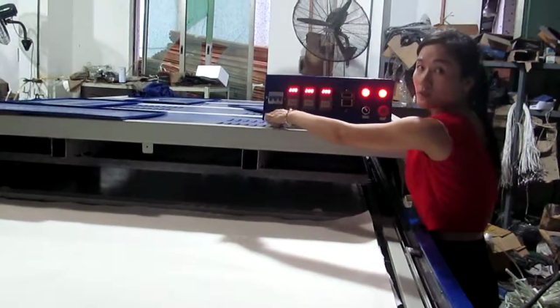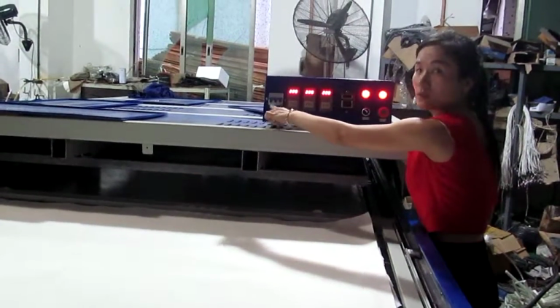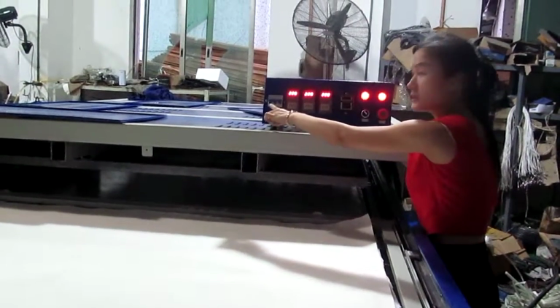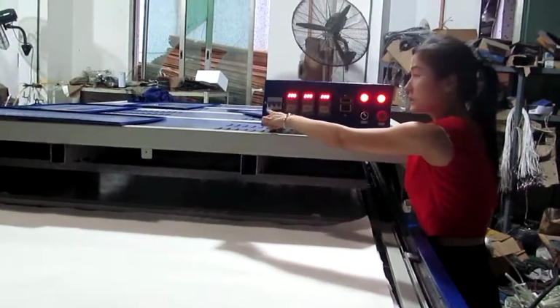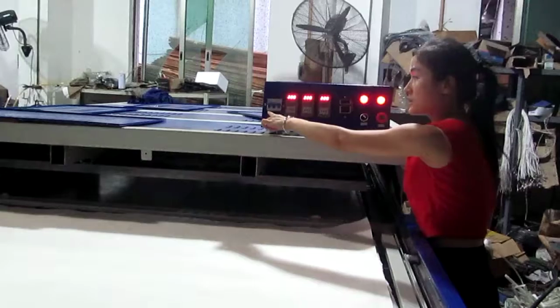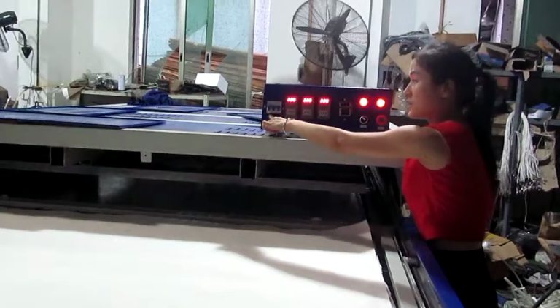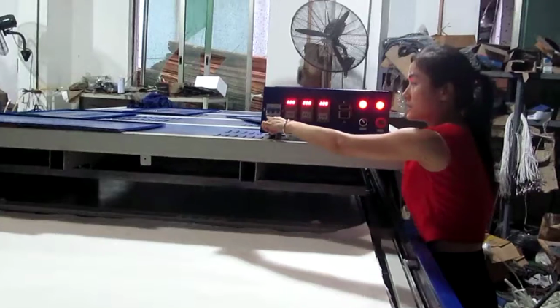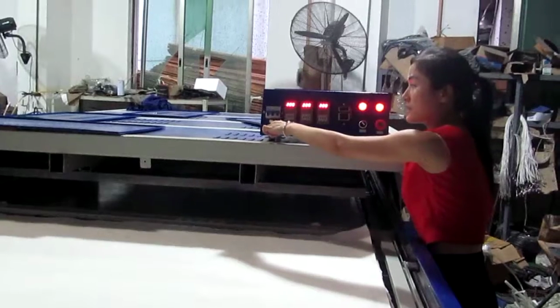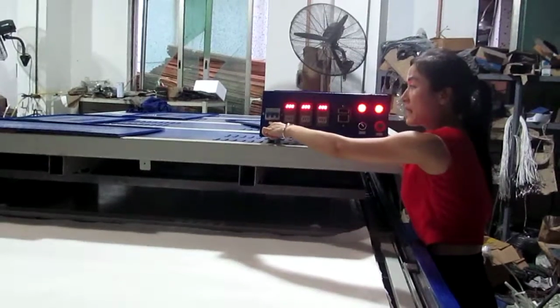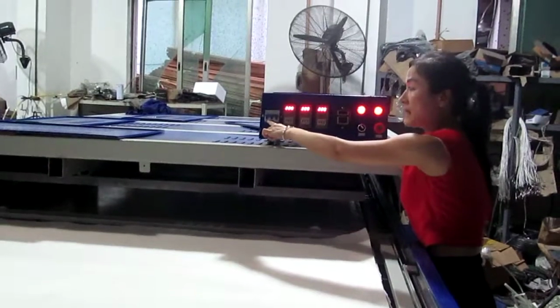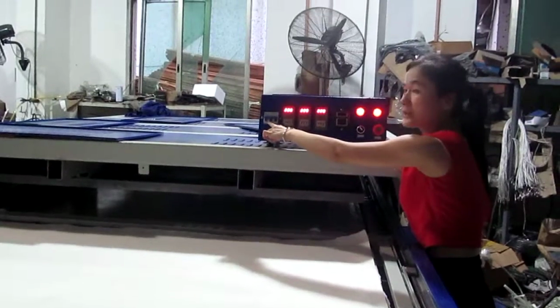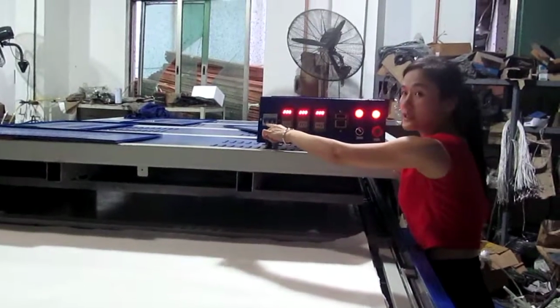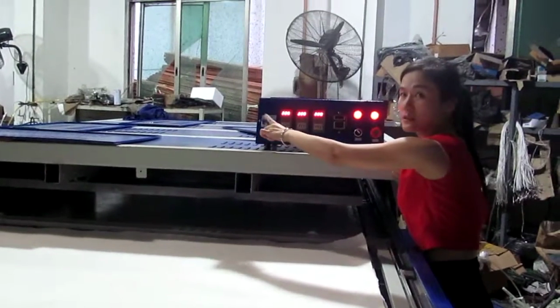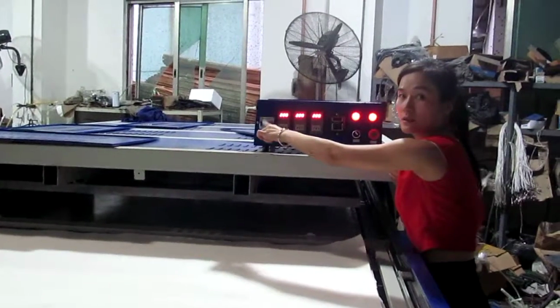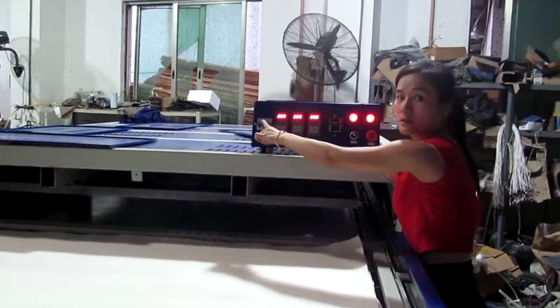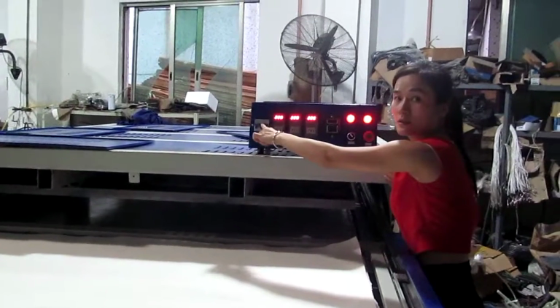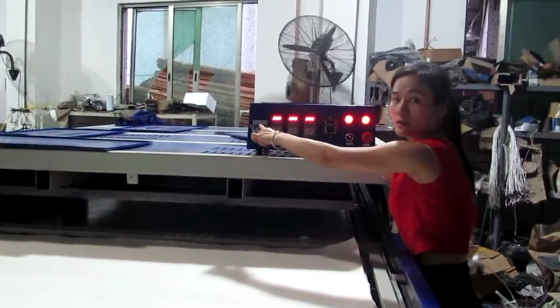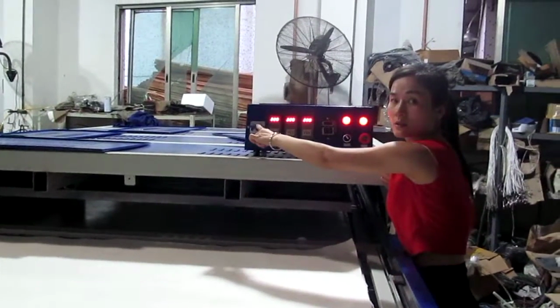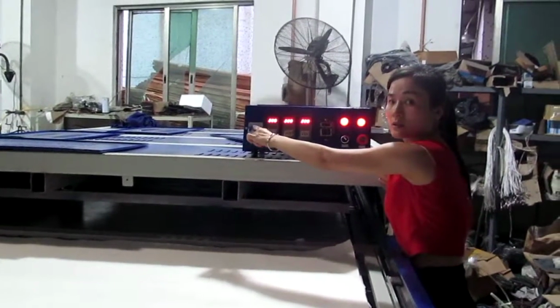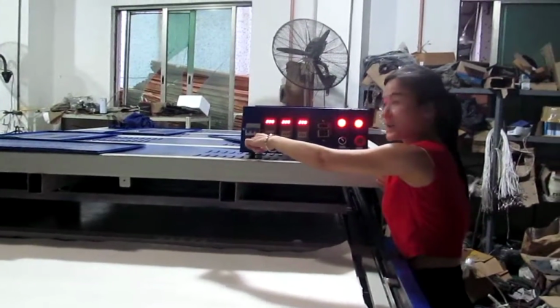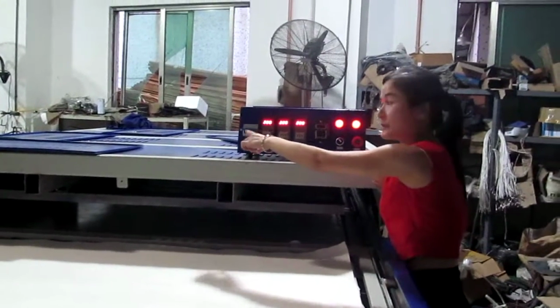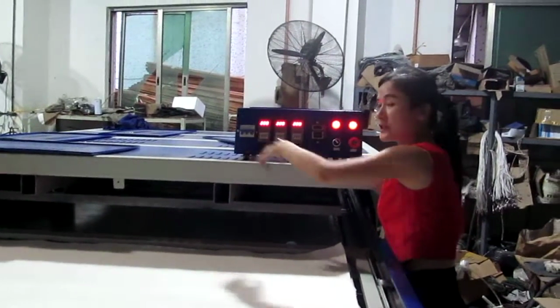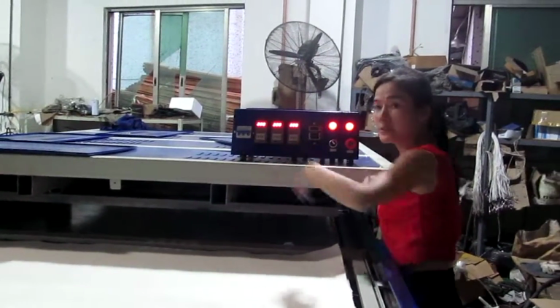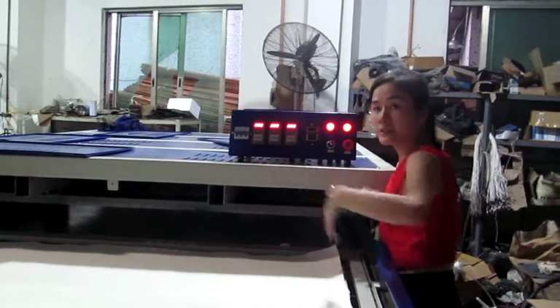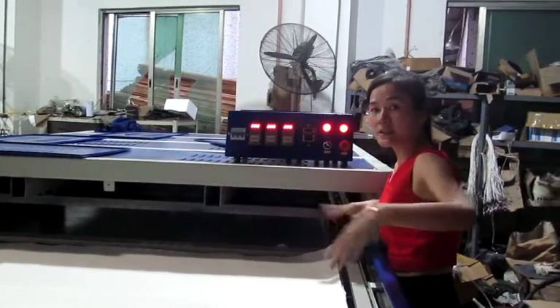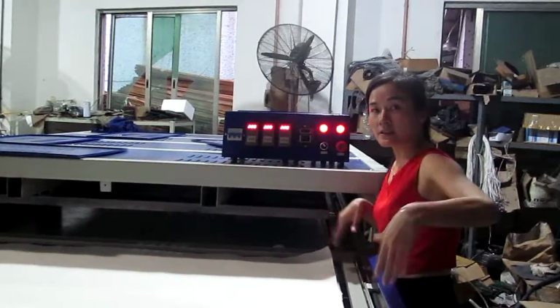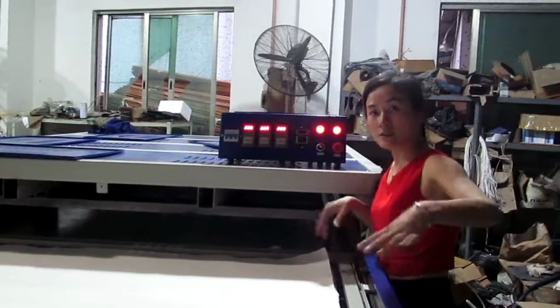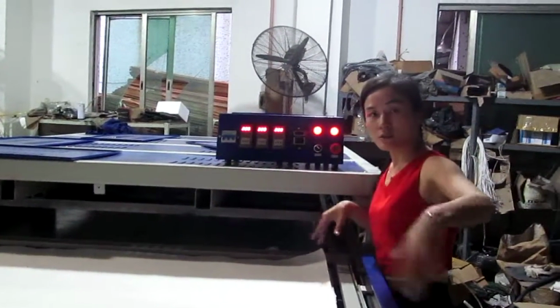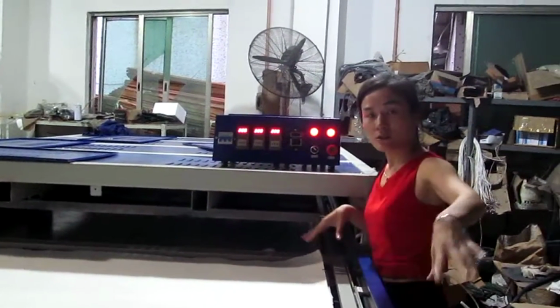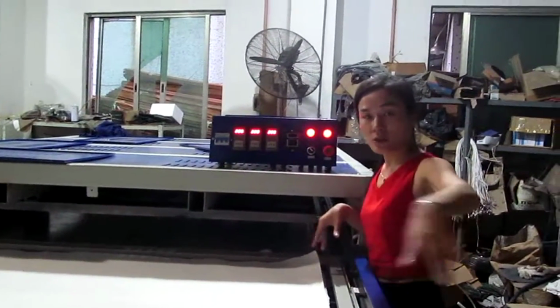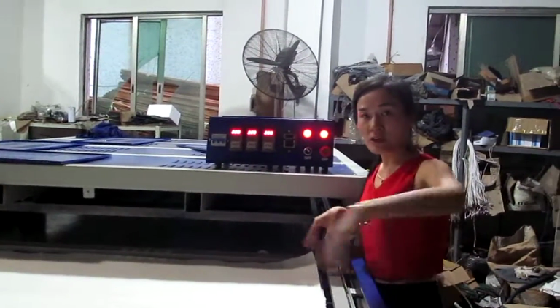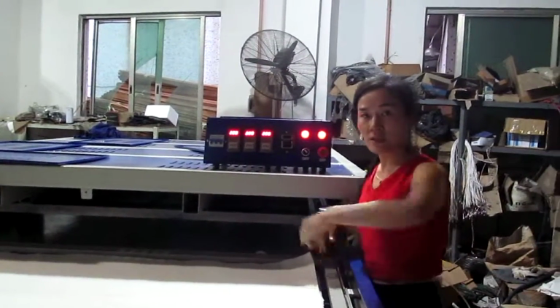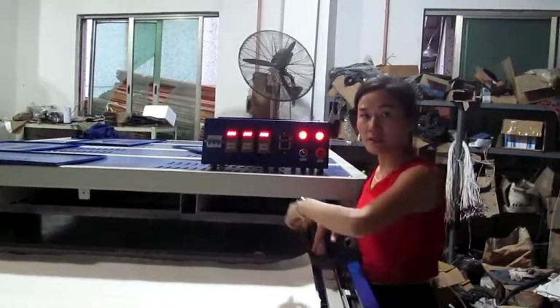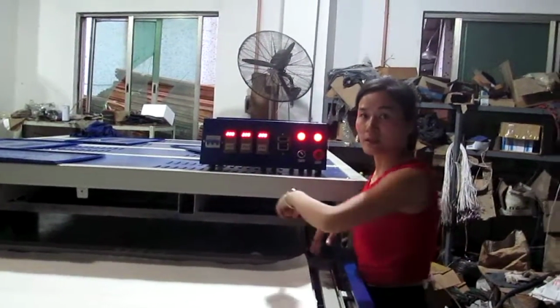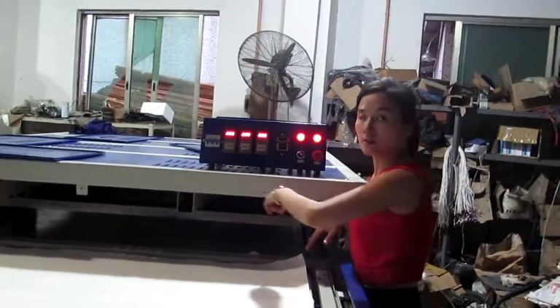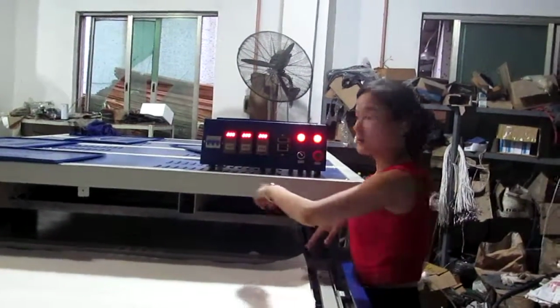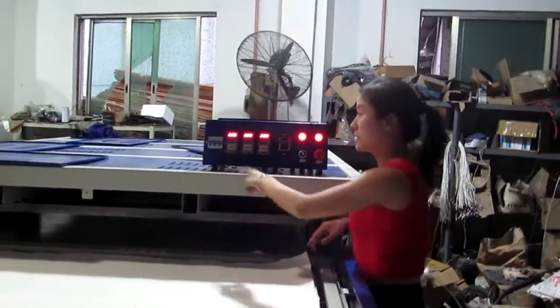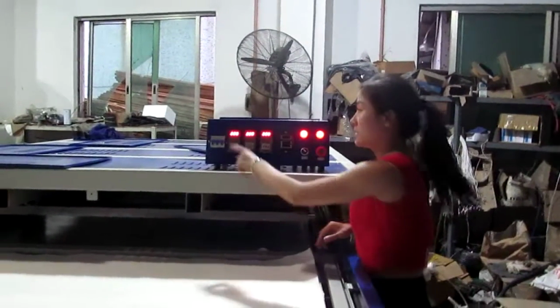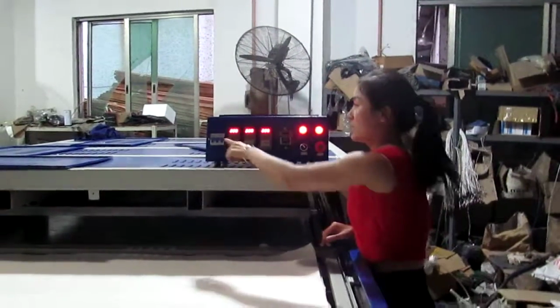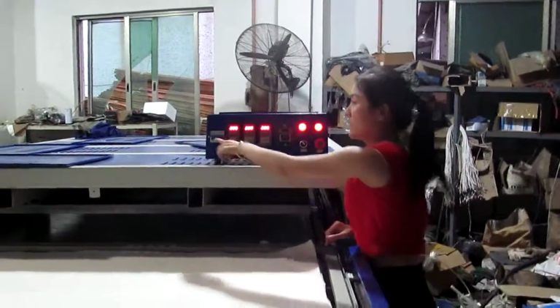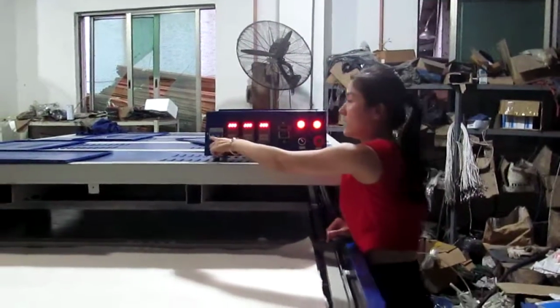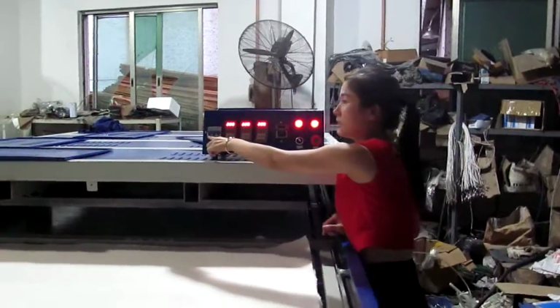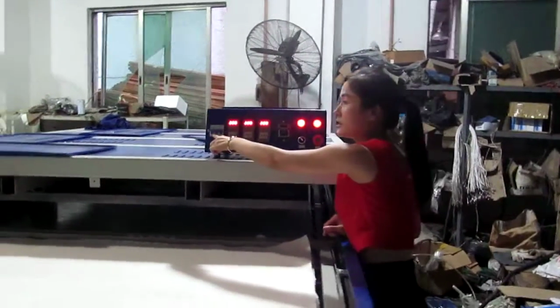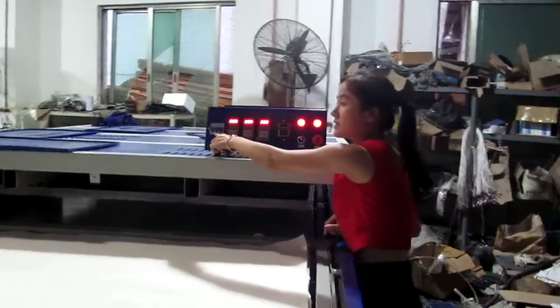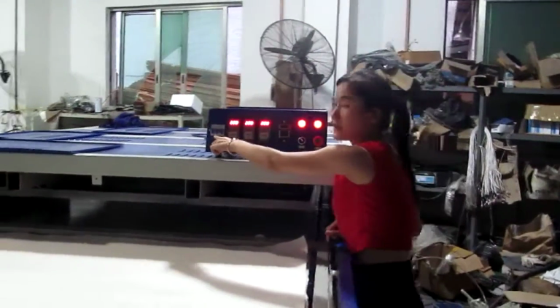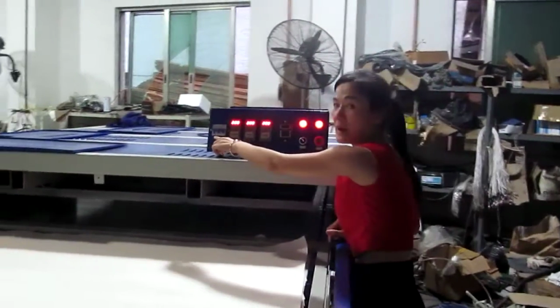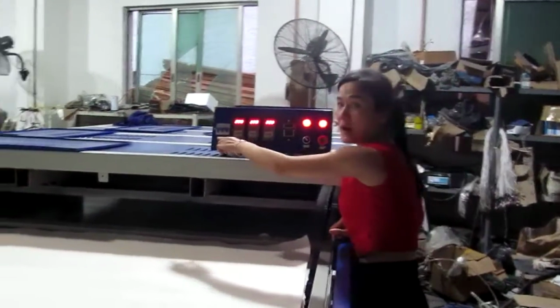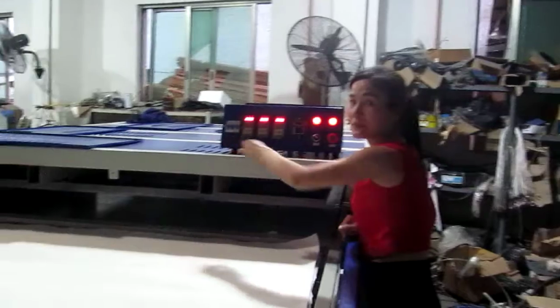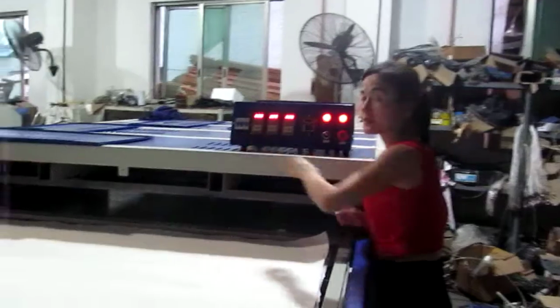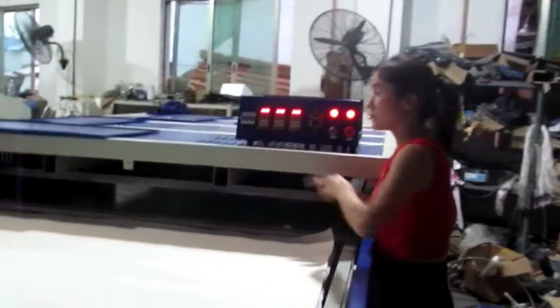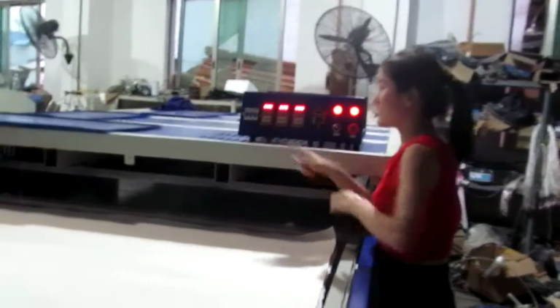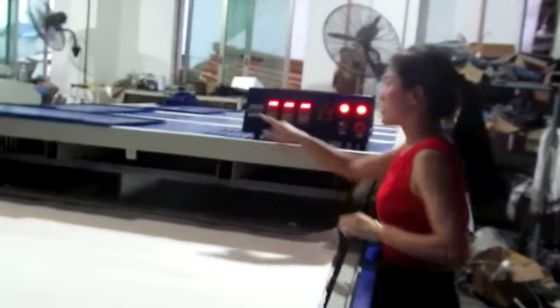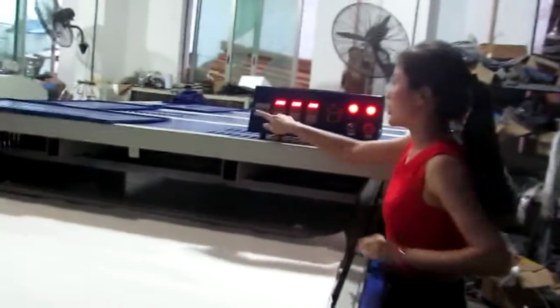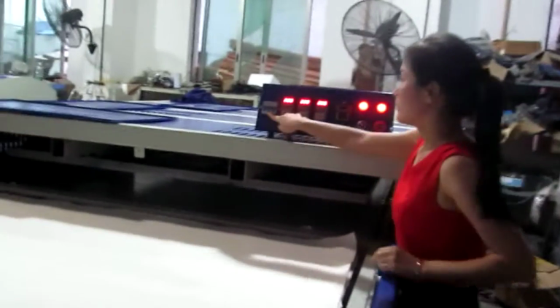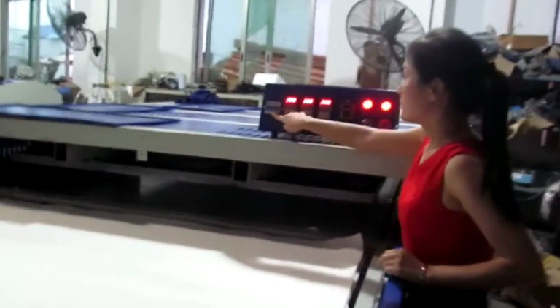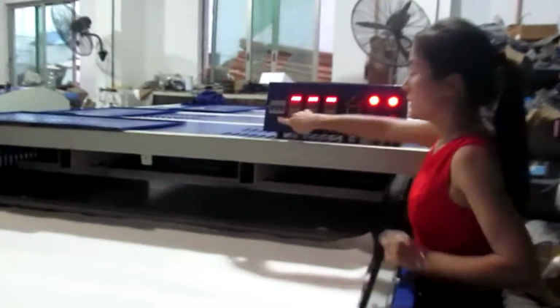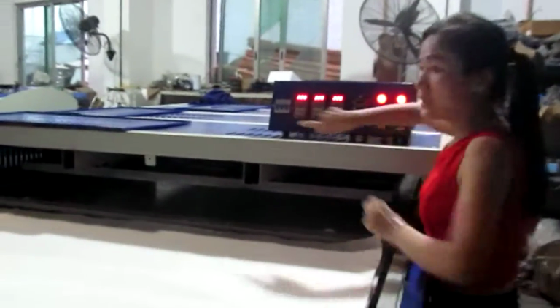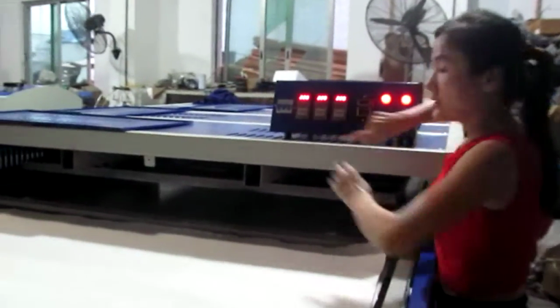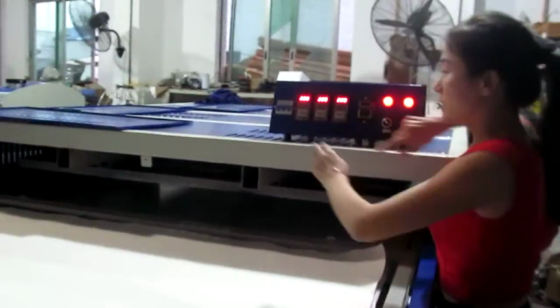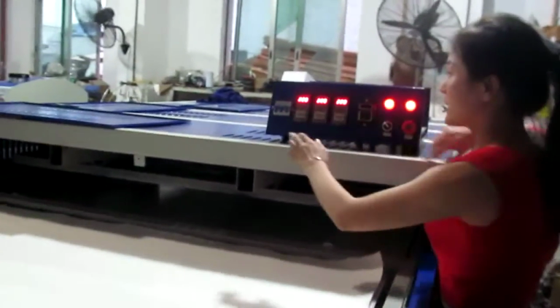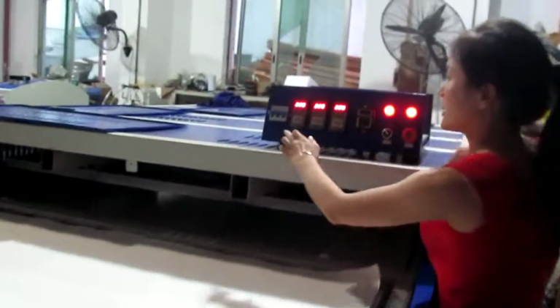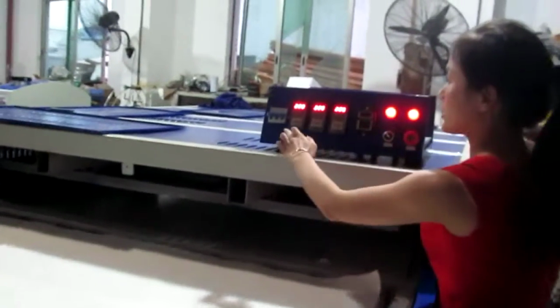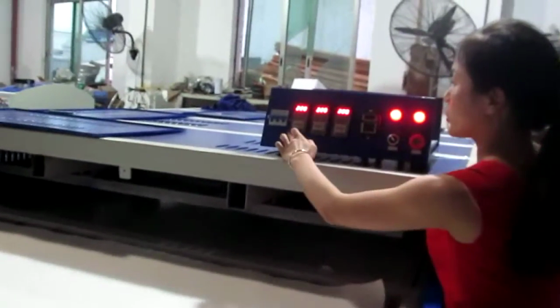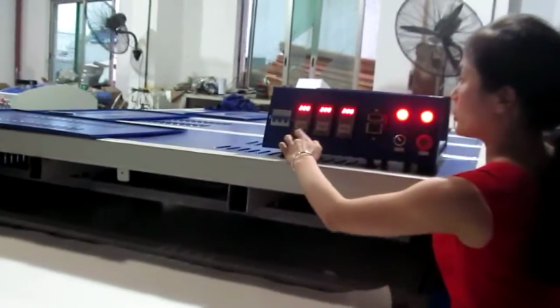This is the power. This is the power switch.